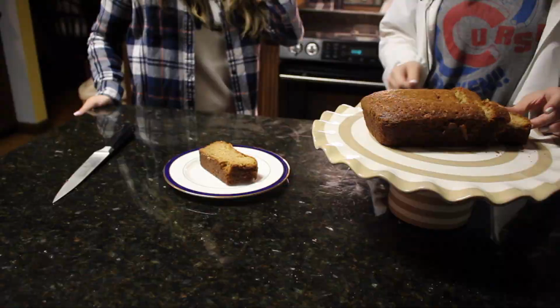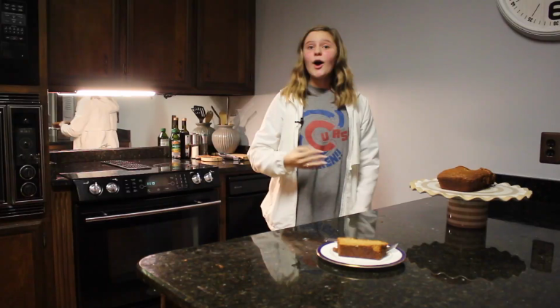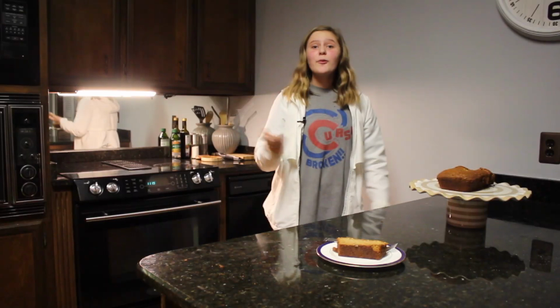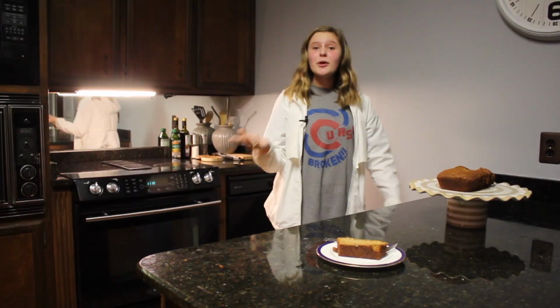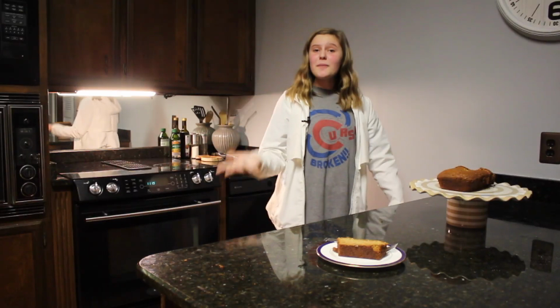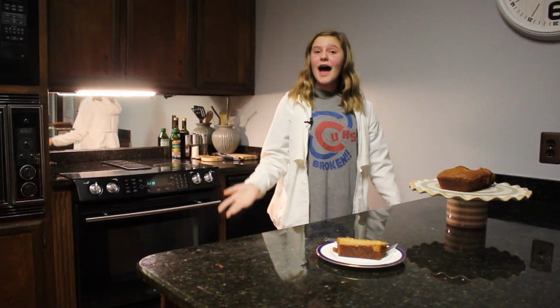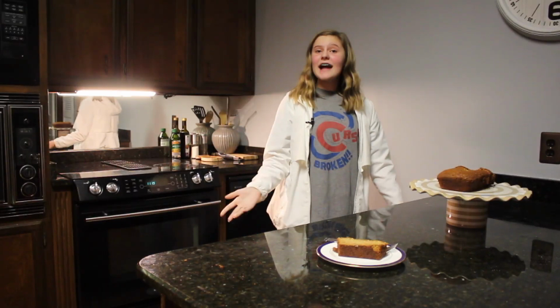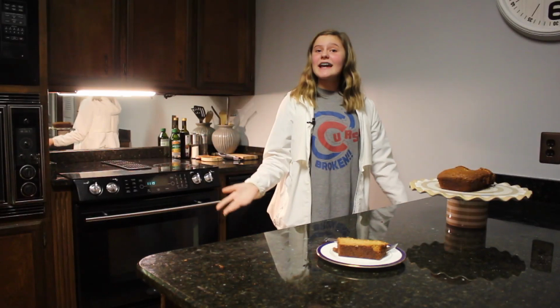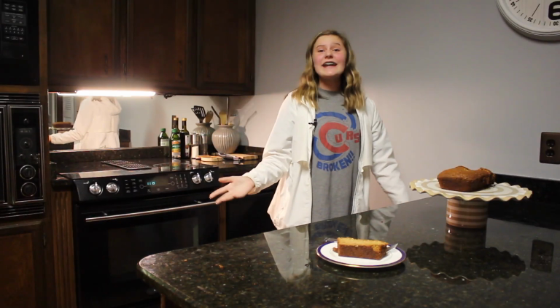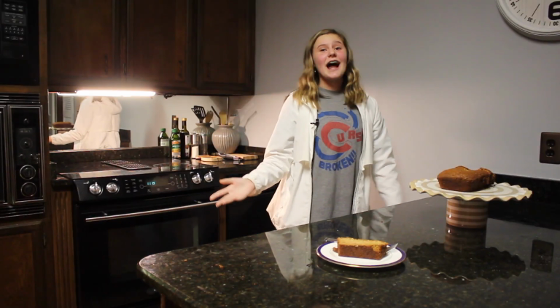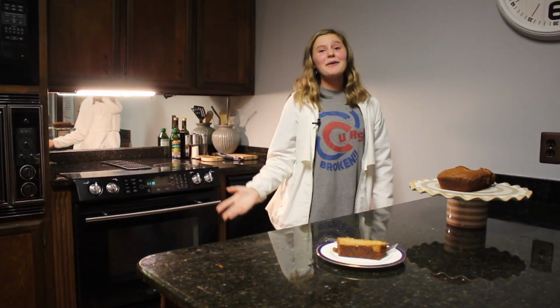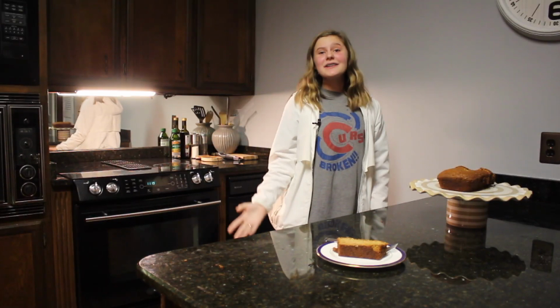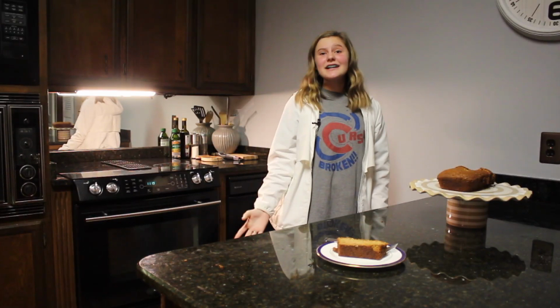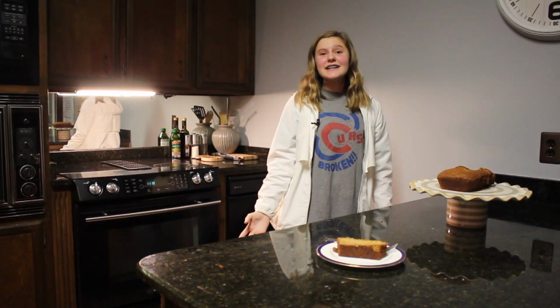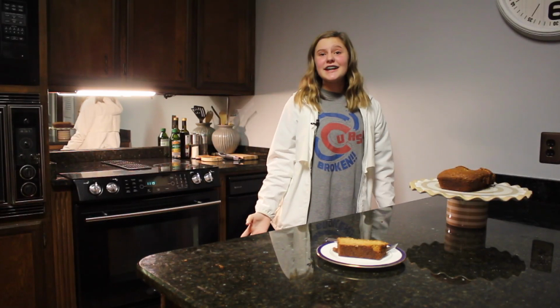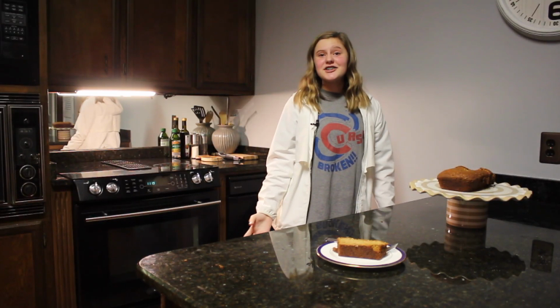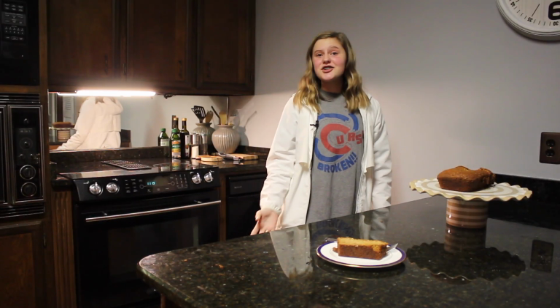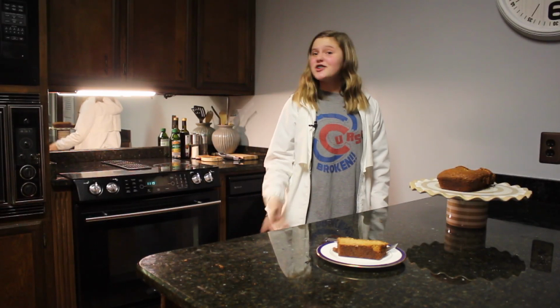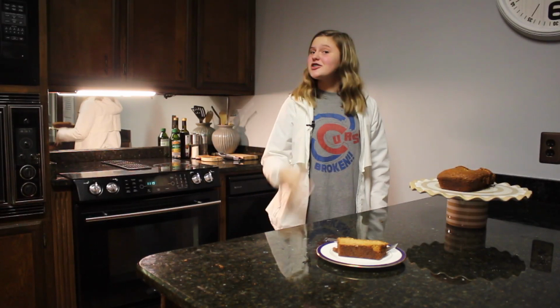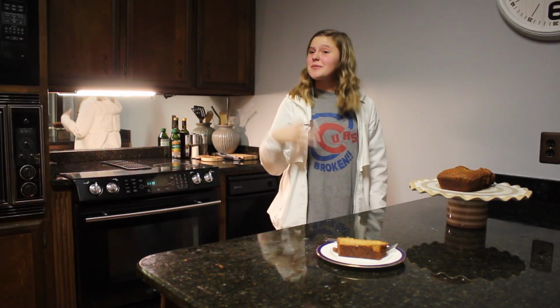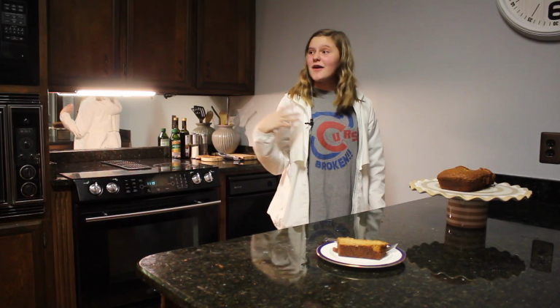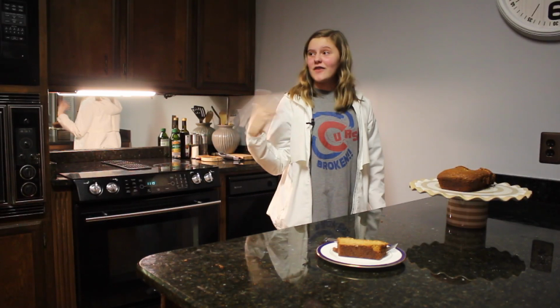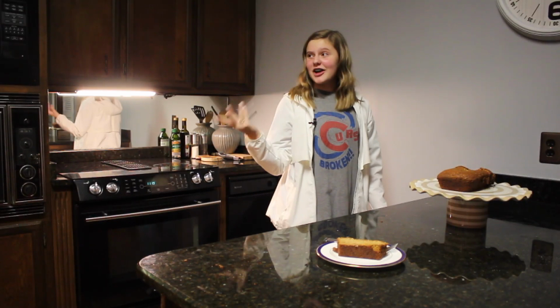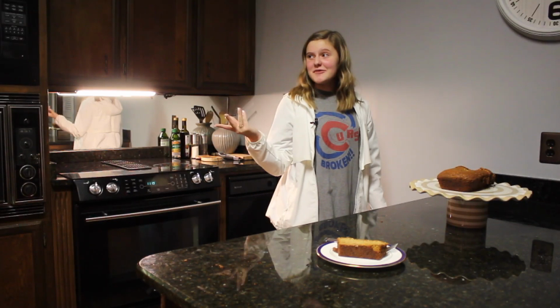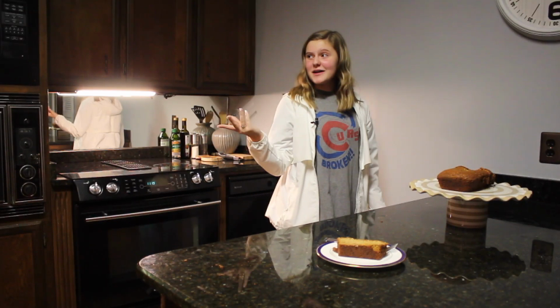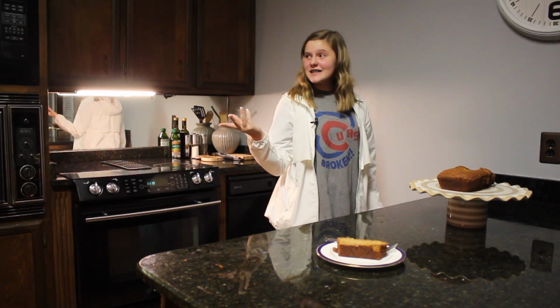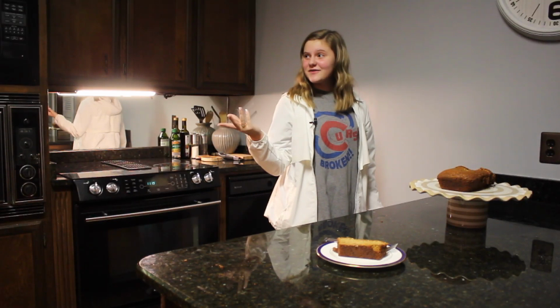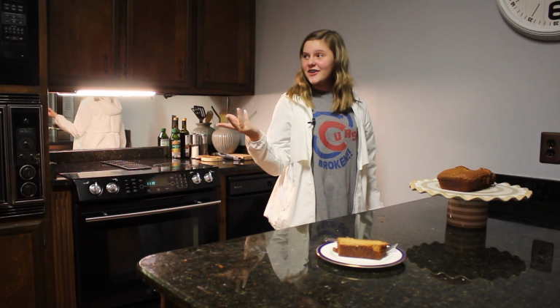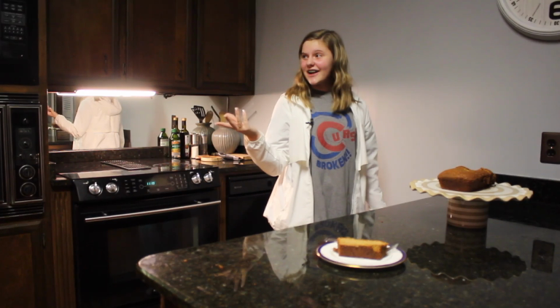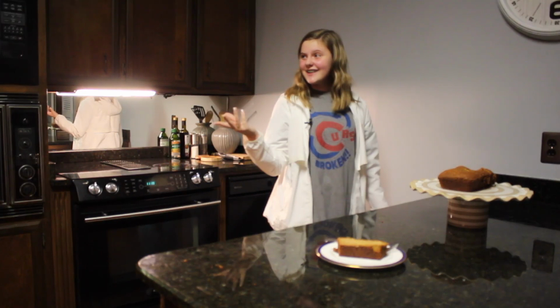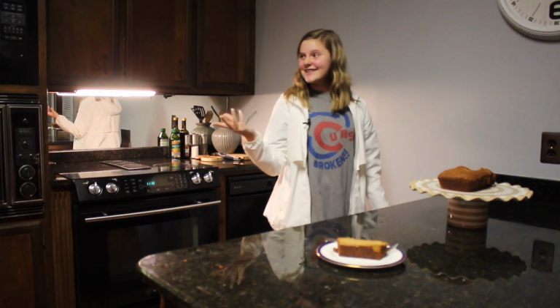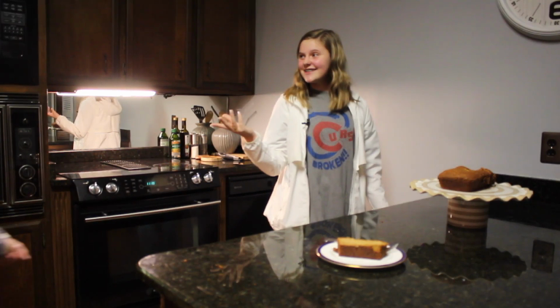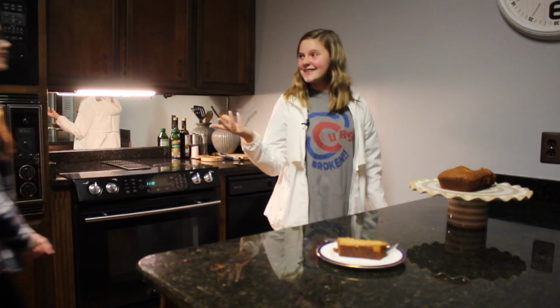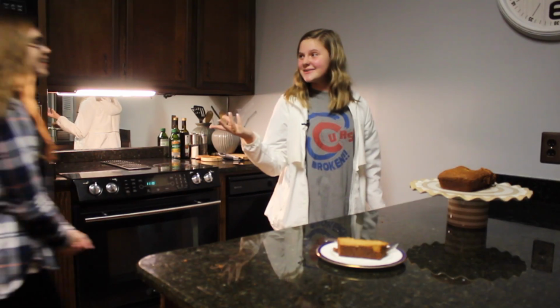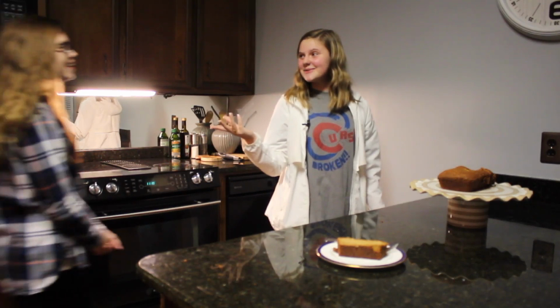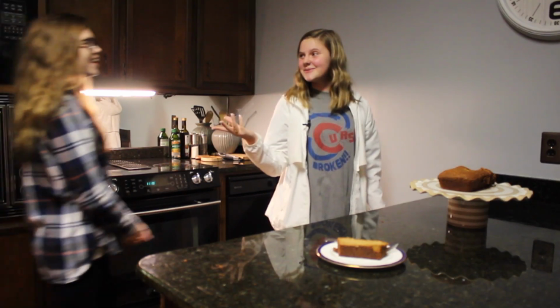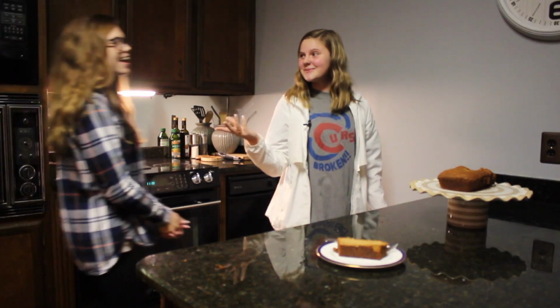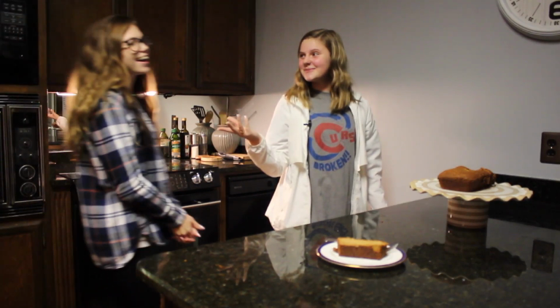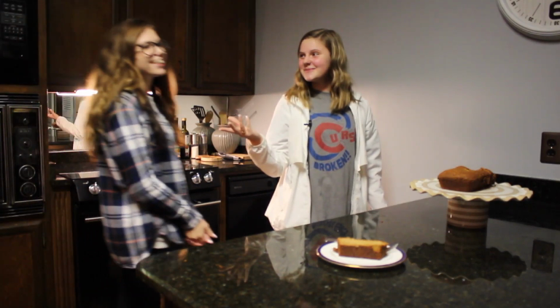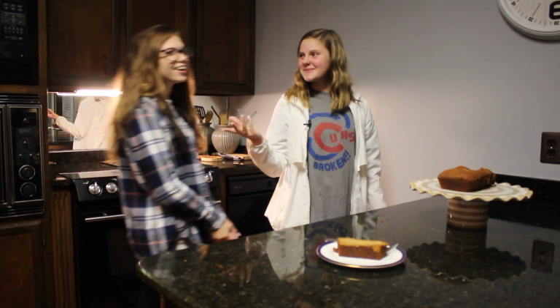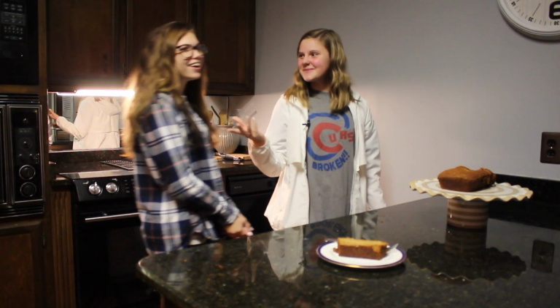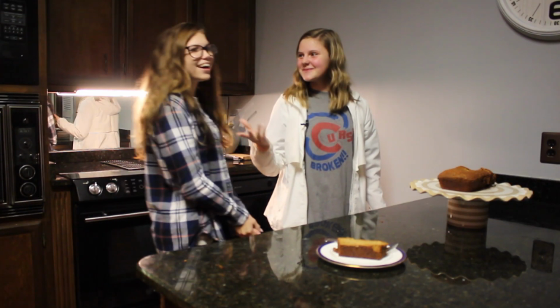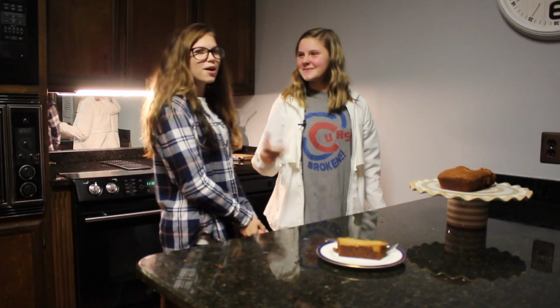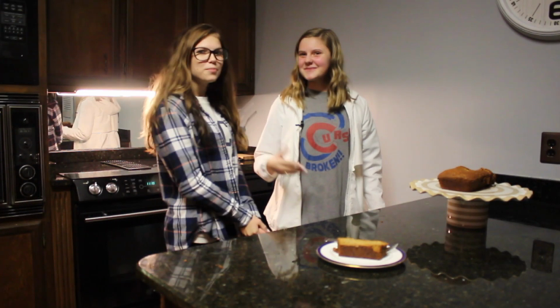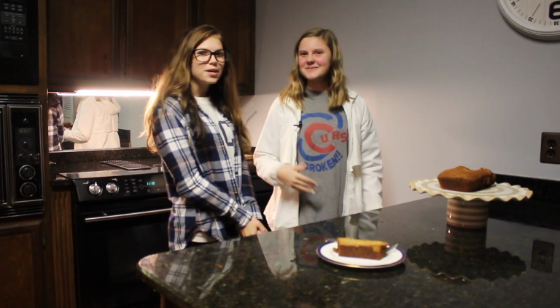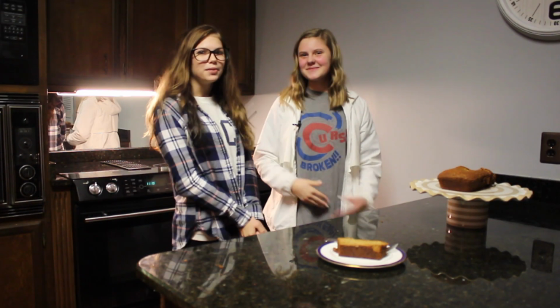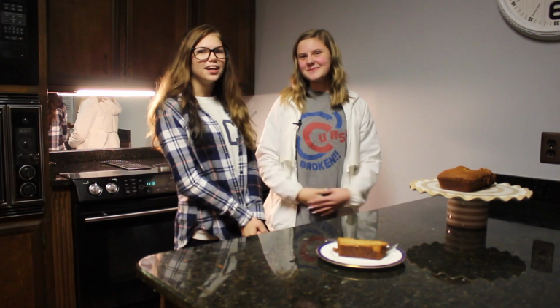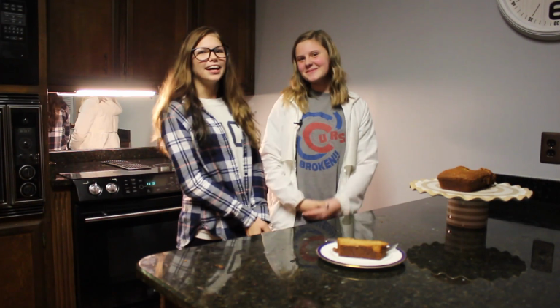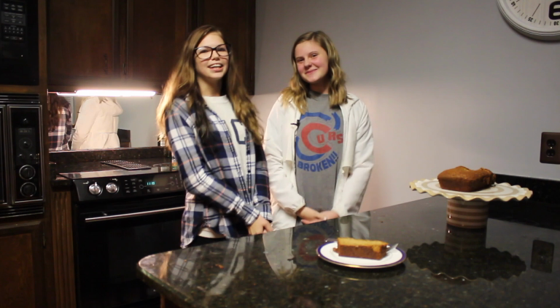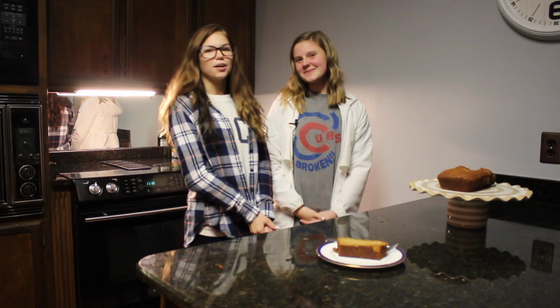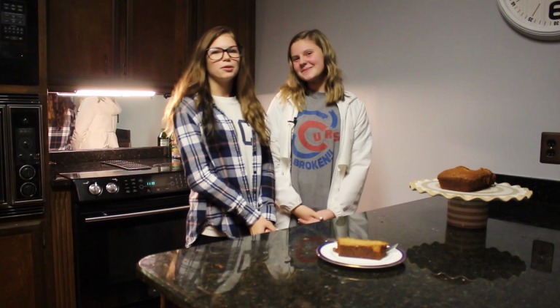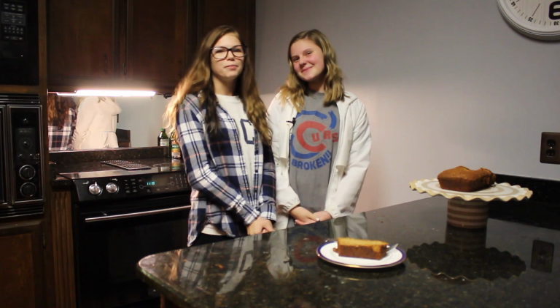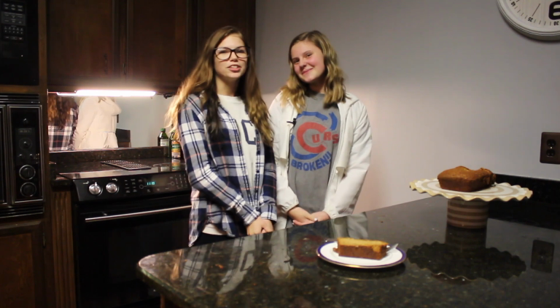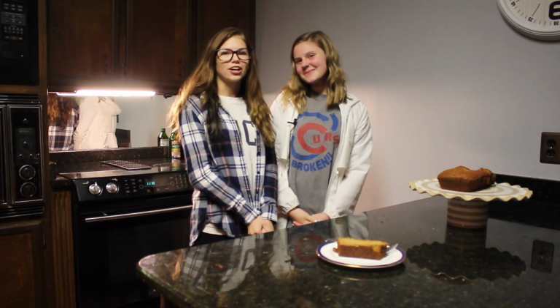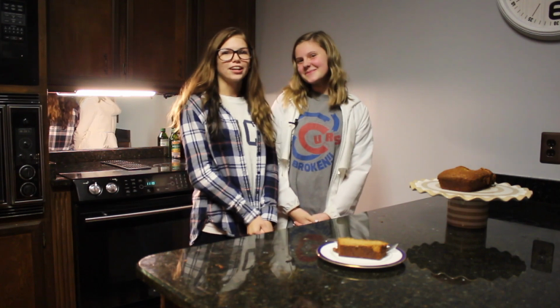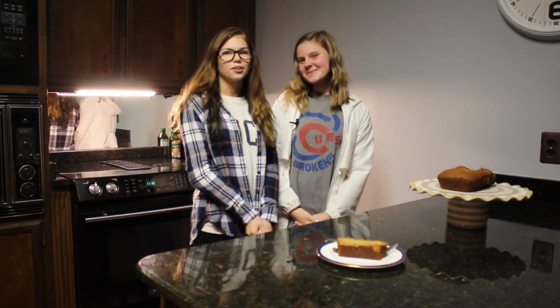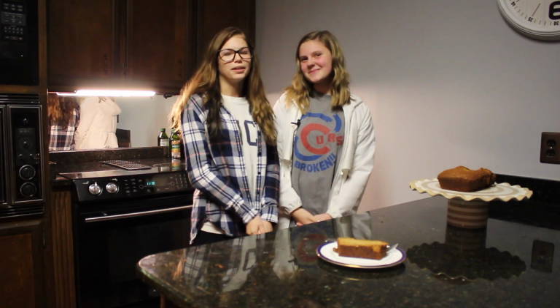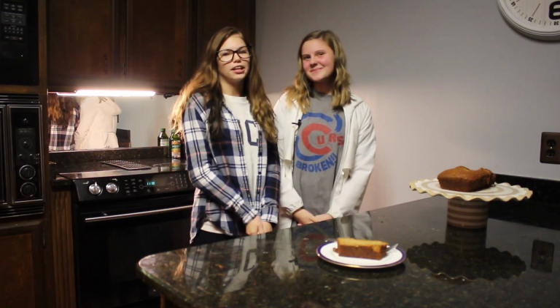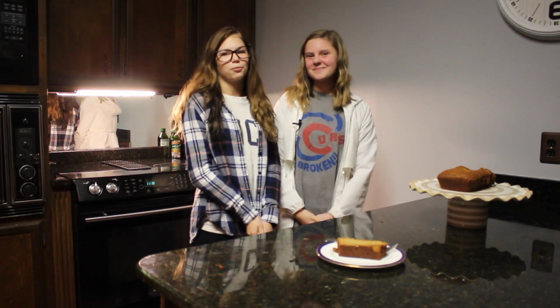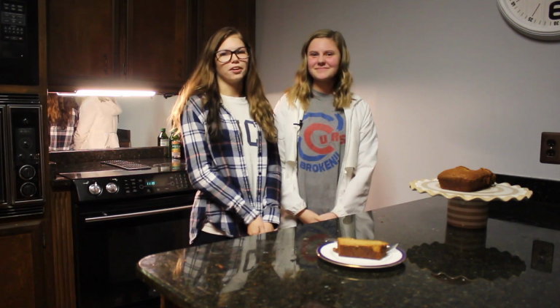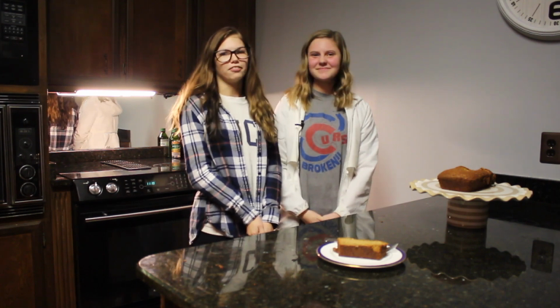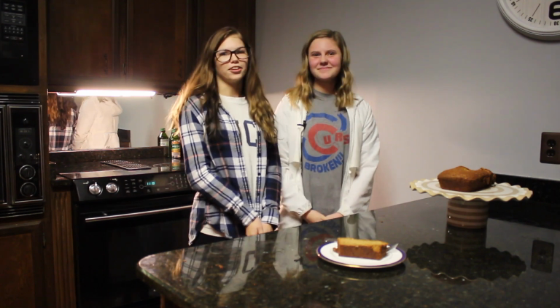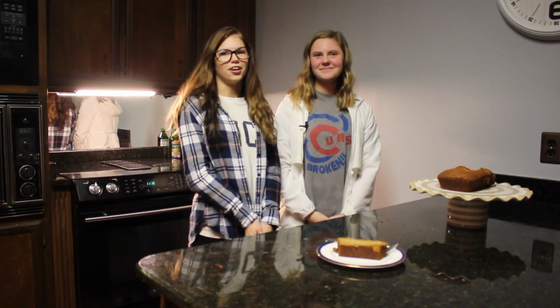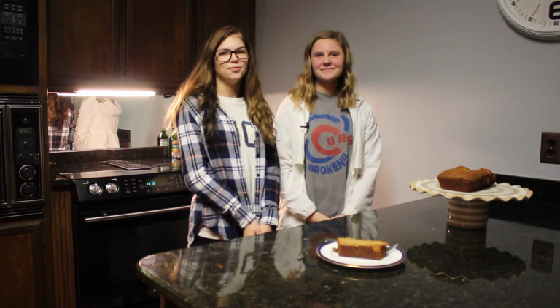We're back and I would like to introduce my very best friend. Hey y'all, I'm Emma and I'm going to be trying the banana bread for y'all.